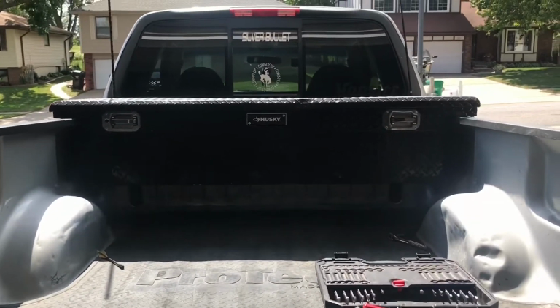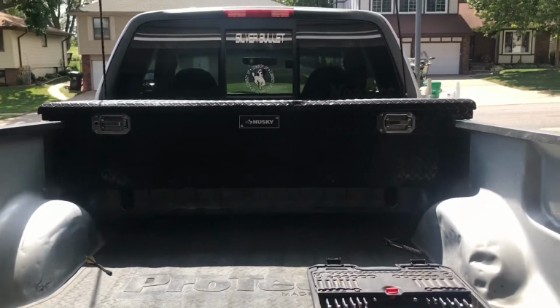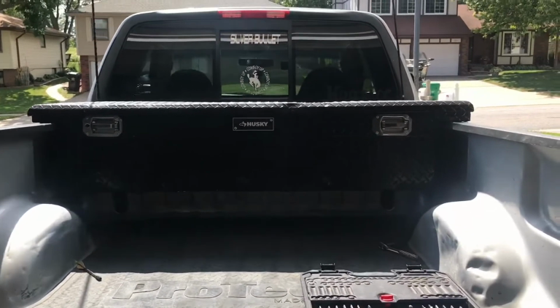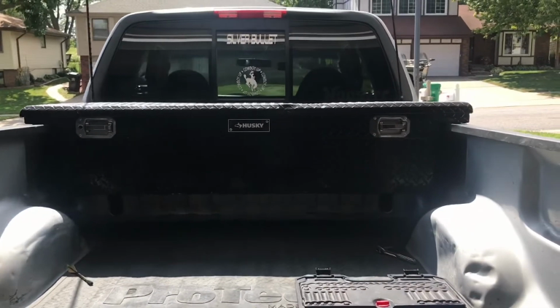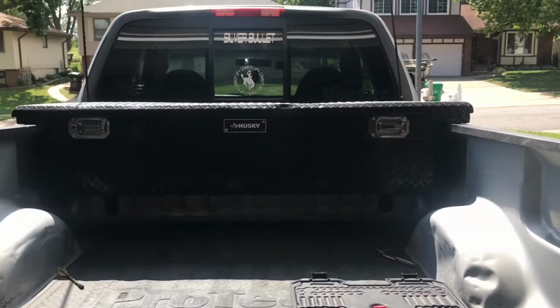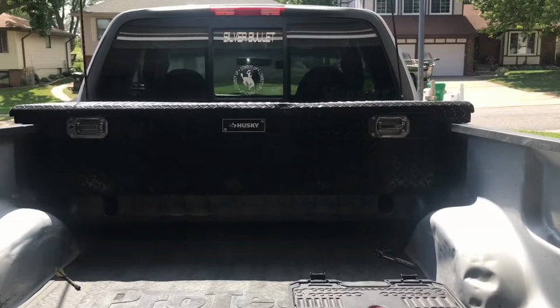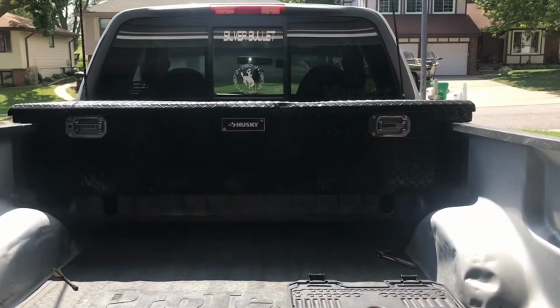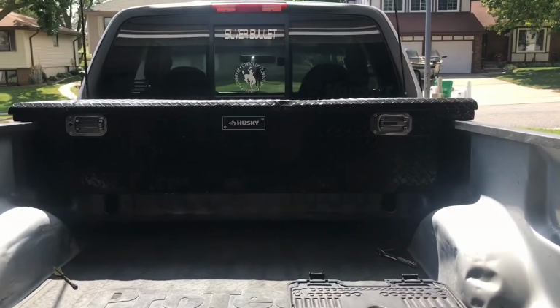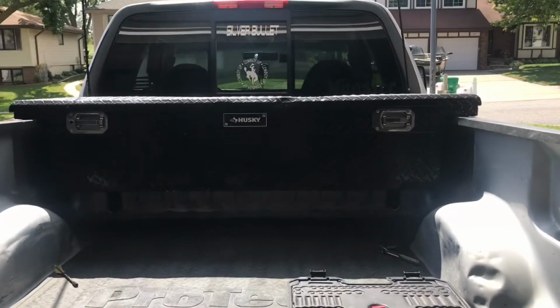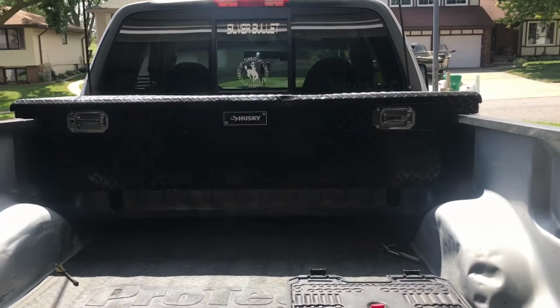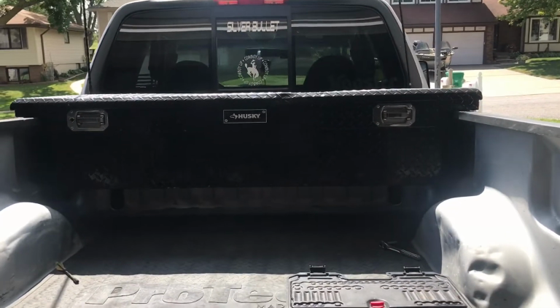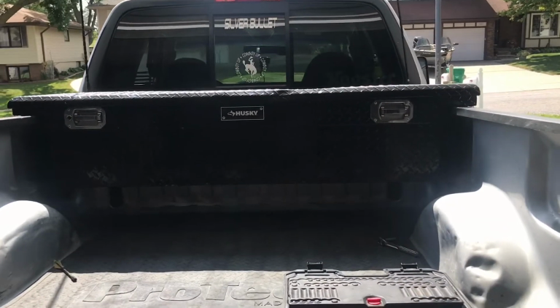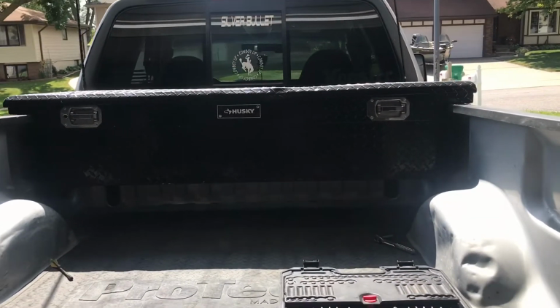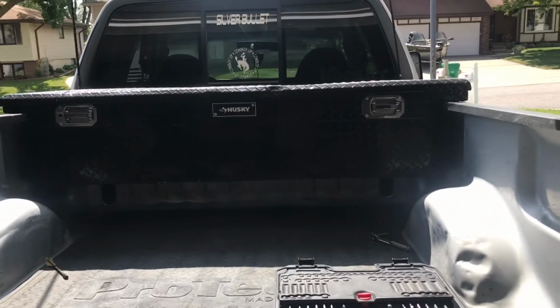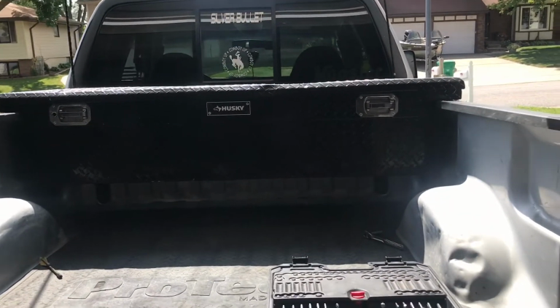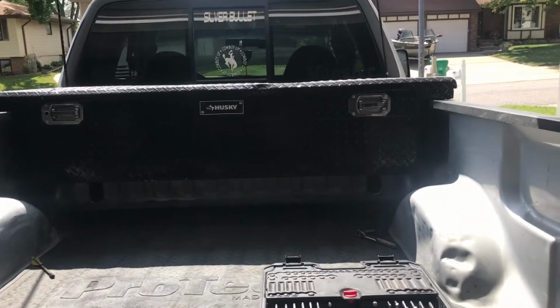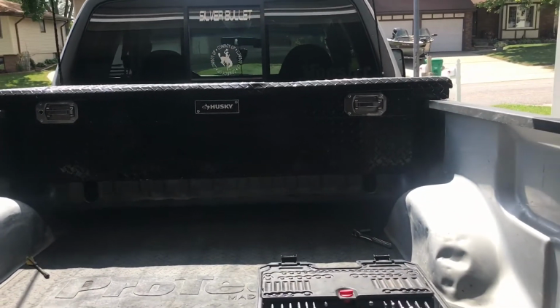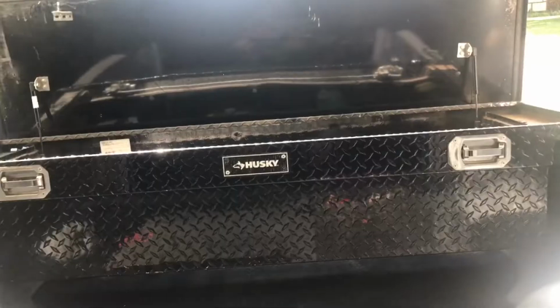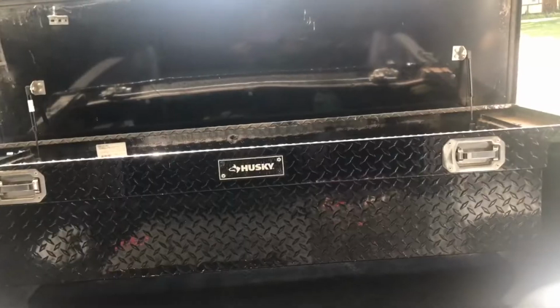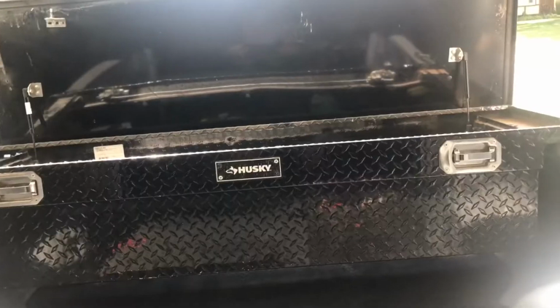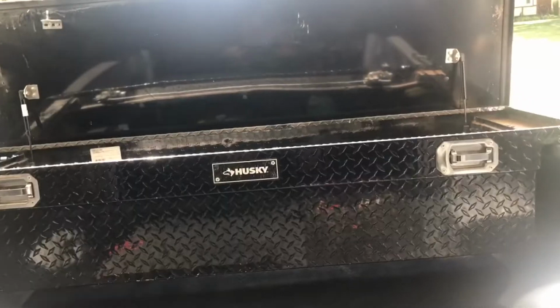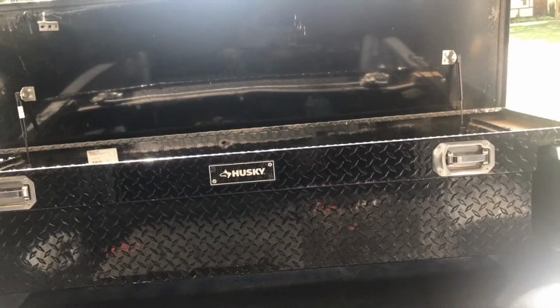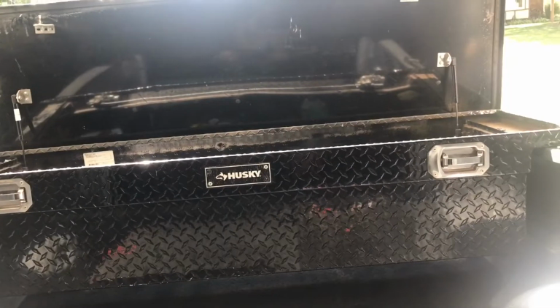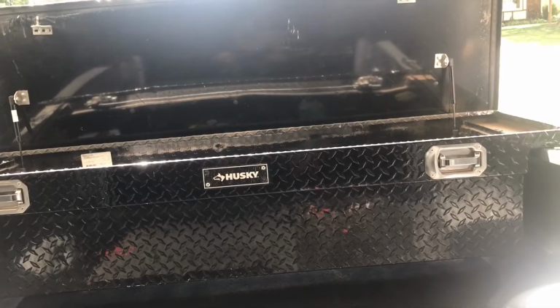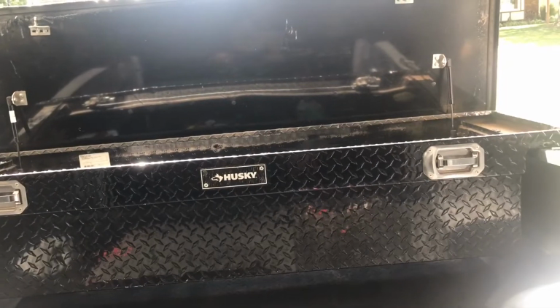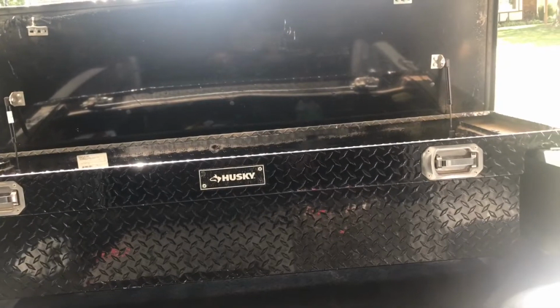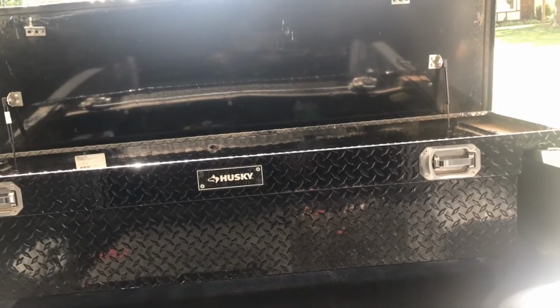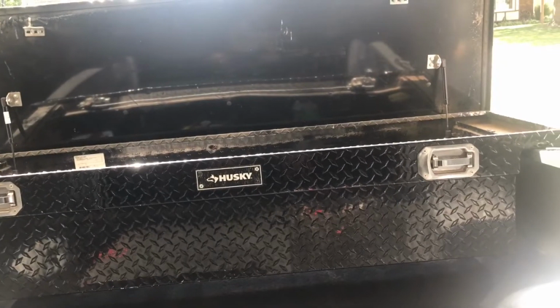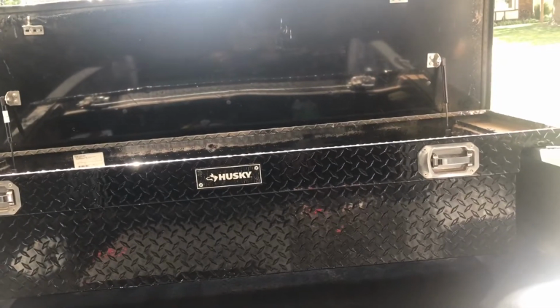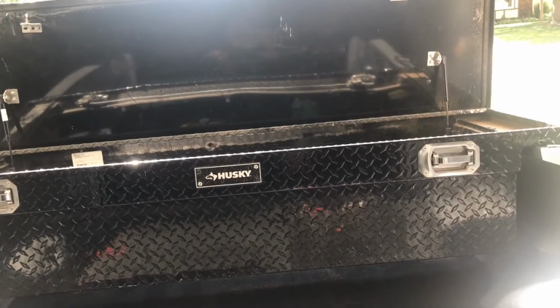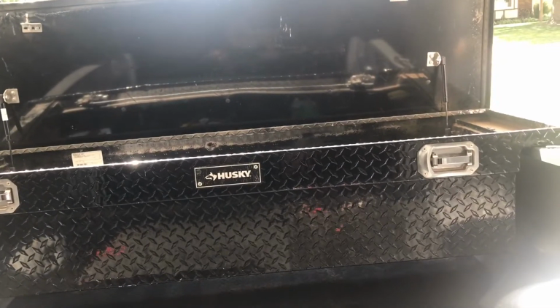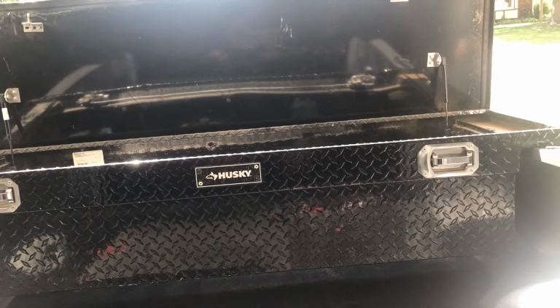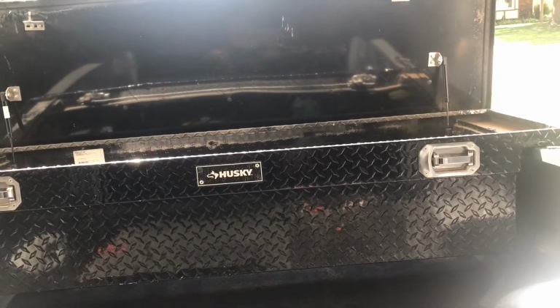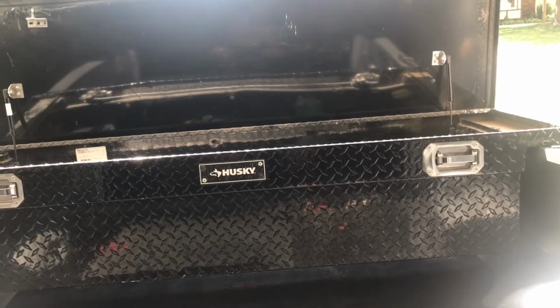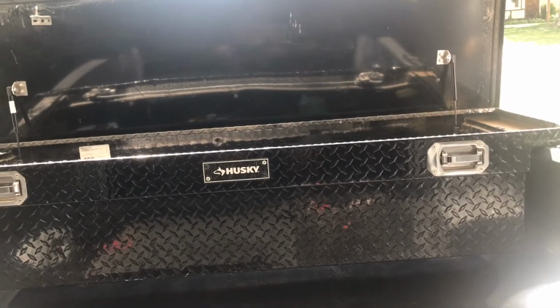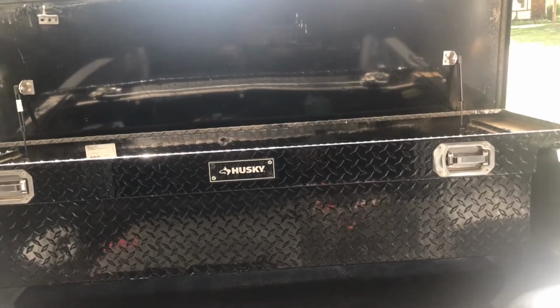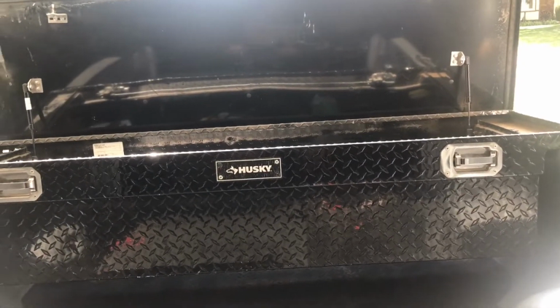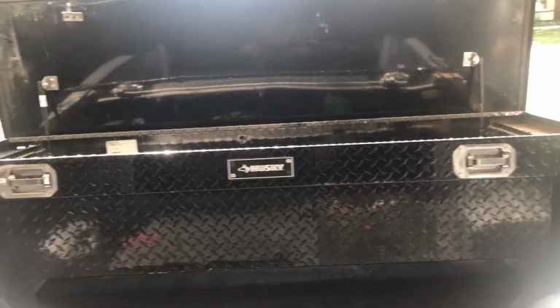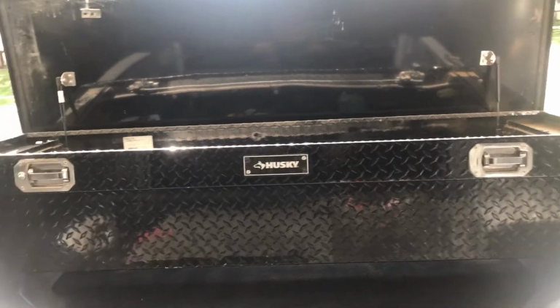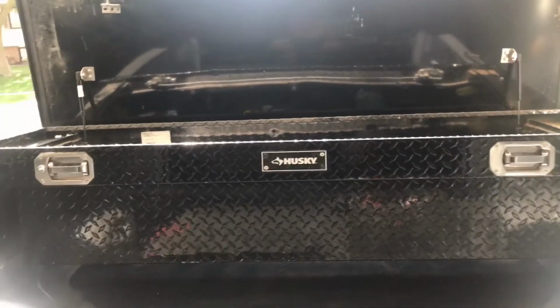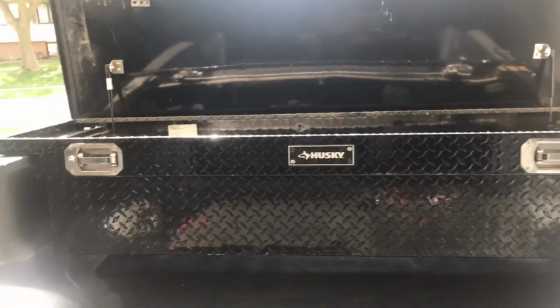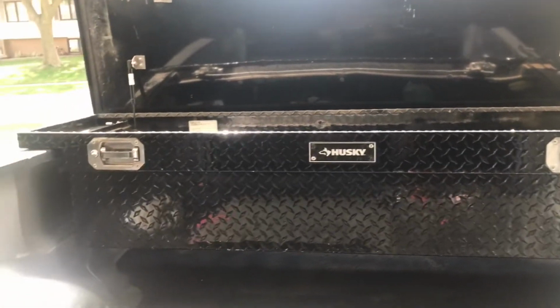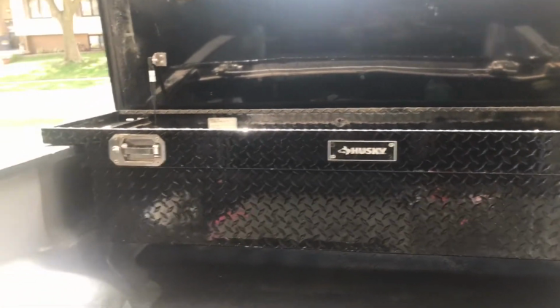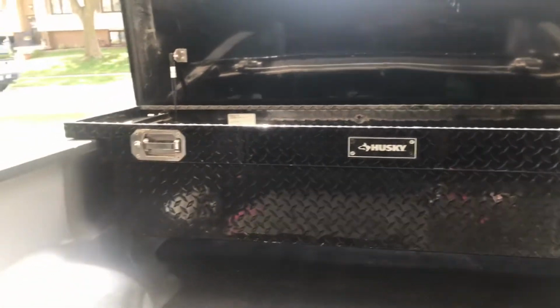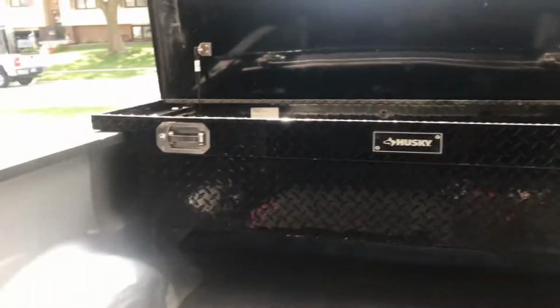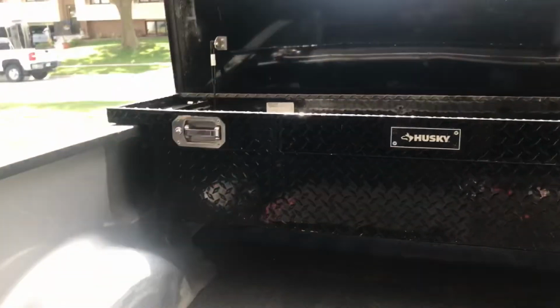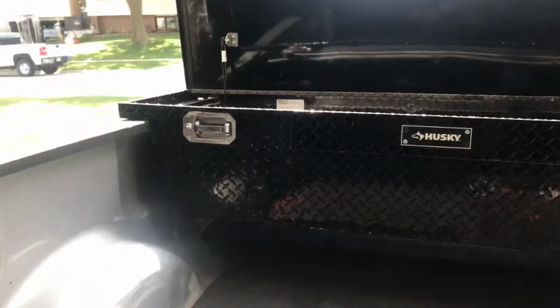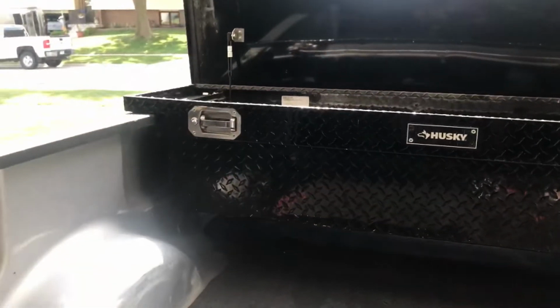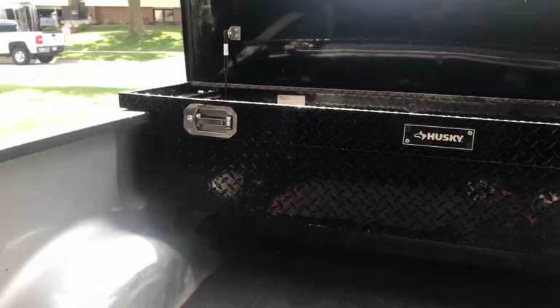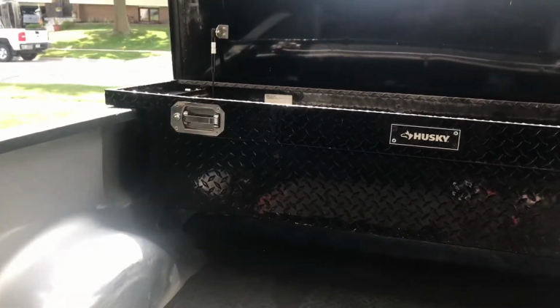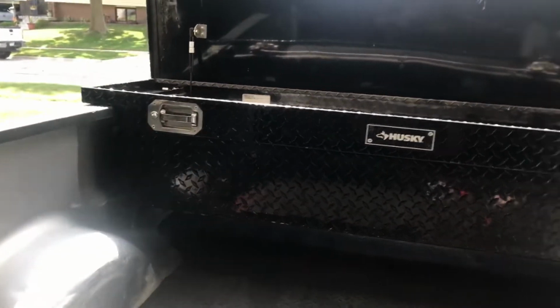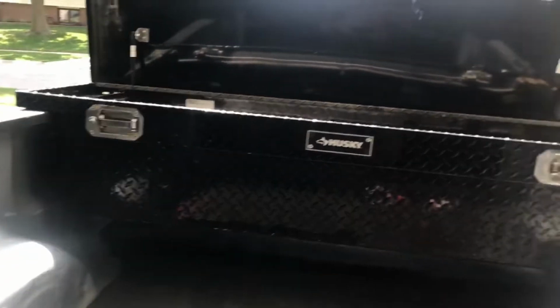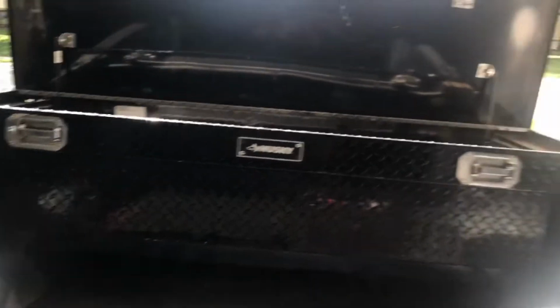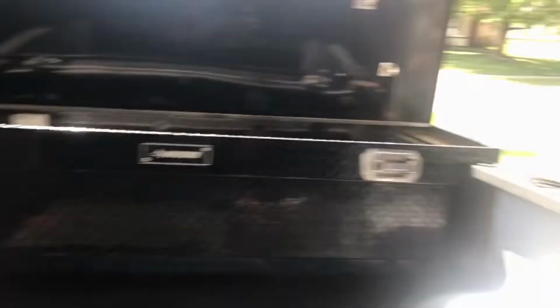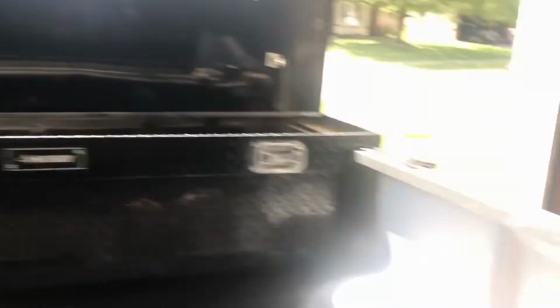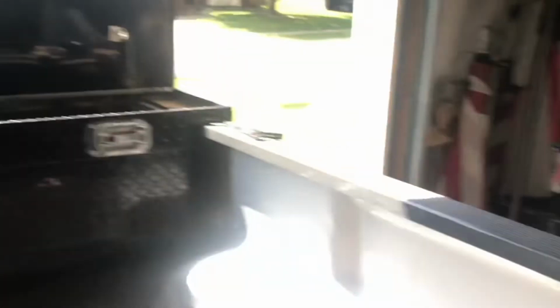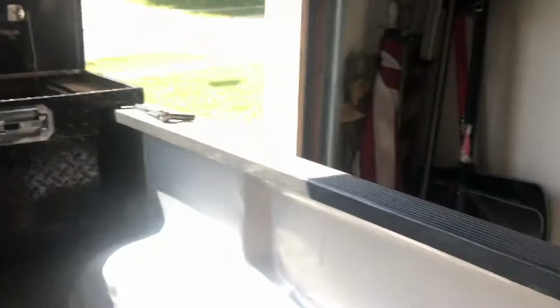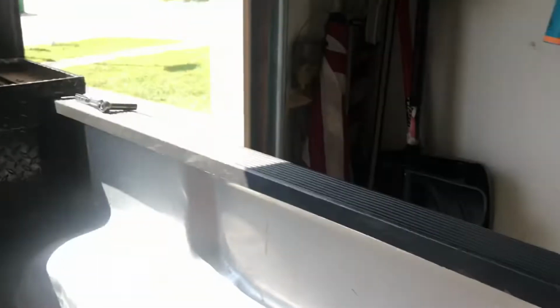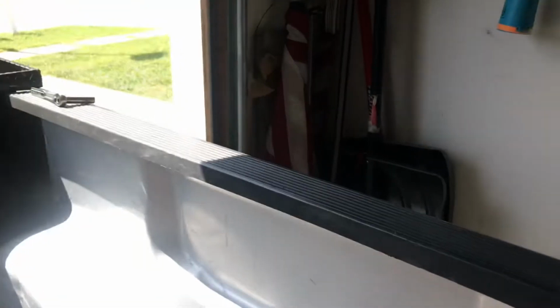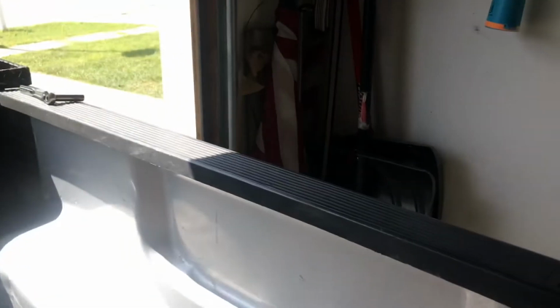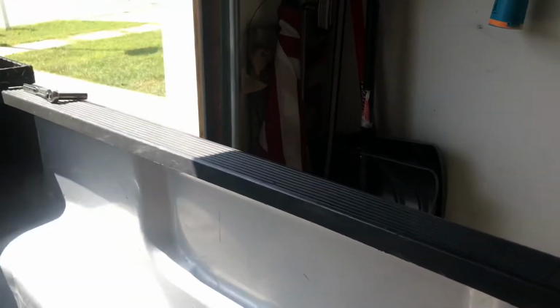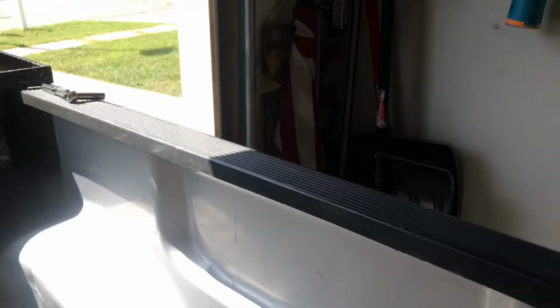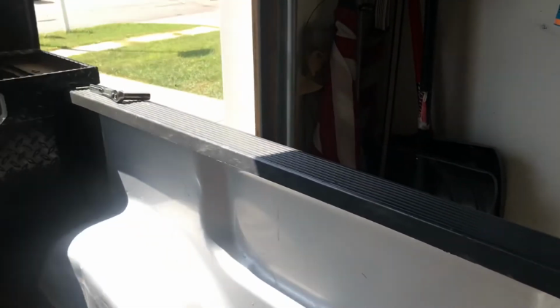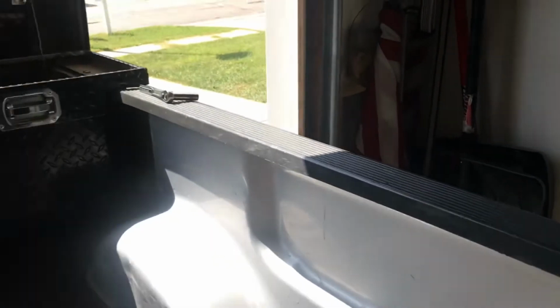Maybe you don't wanna have your toolbox in here forever. Whatever you're gonna do, I'm gonna tell you how to put a toolbox in your truck without drilling holes in your side rail, to hold it in place.